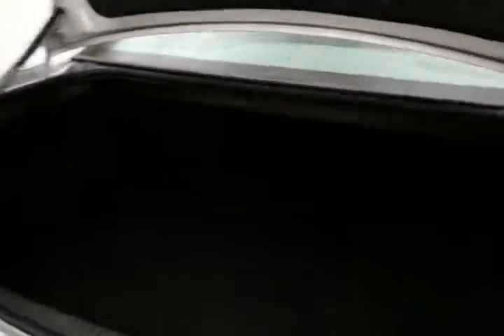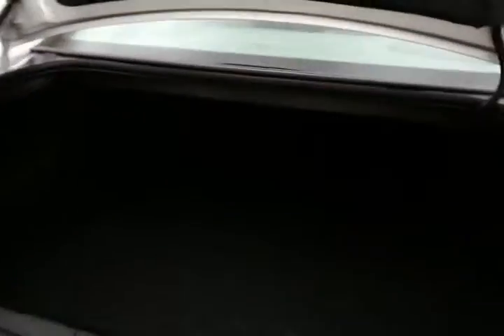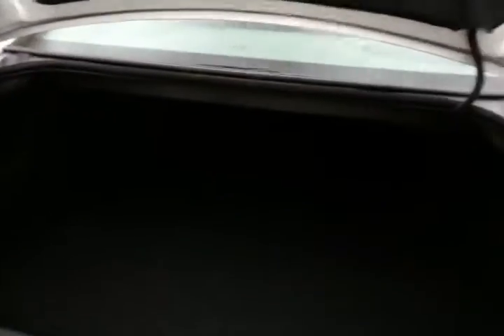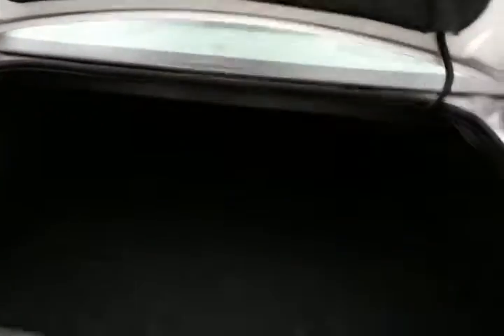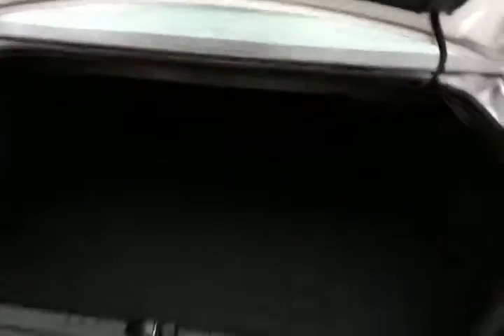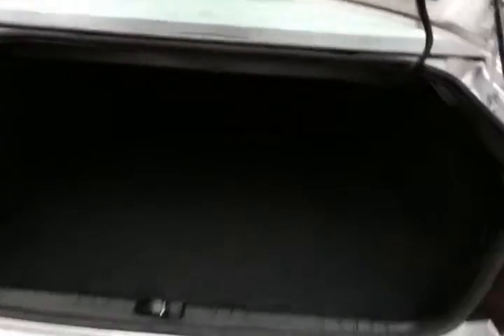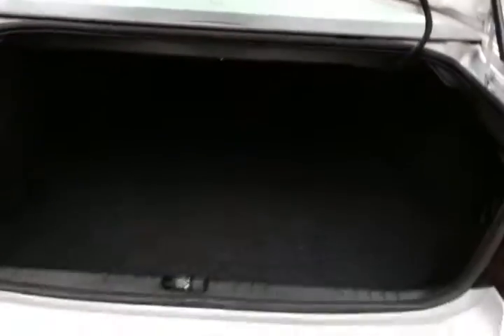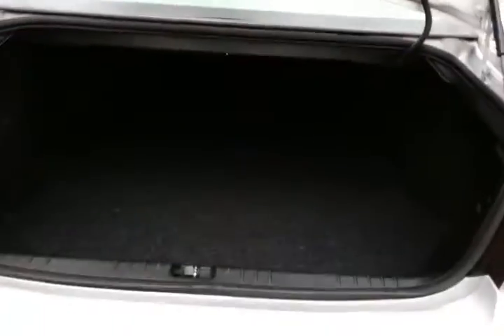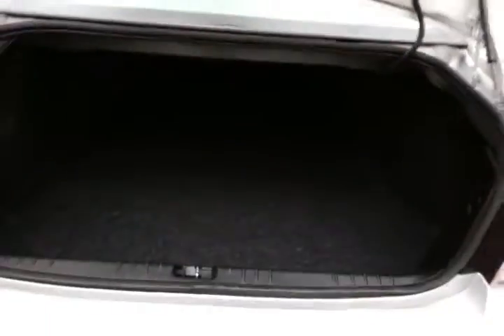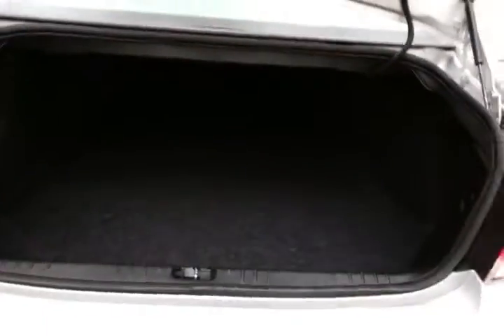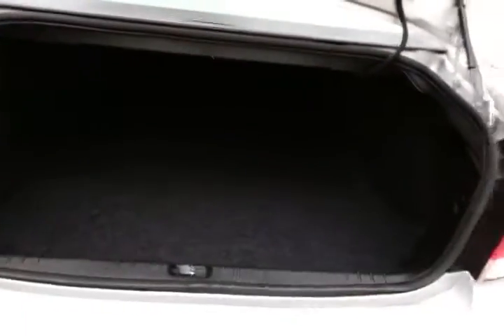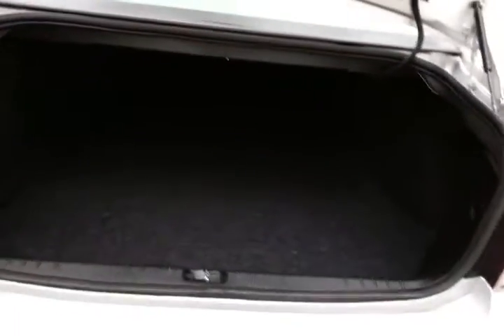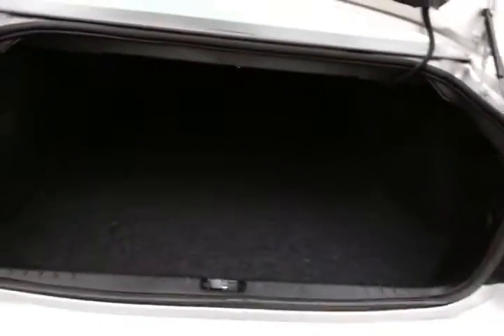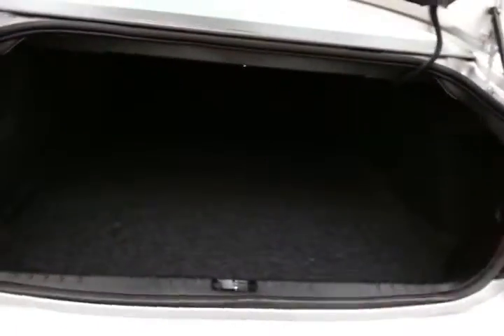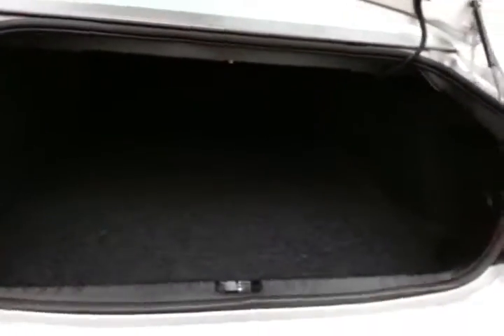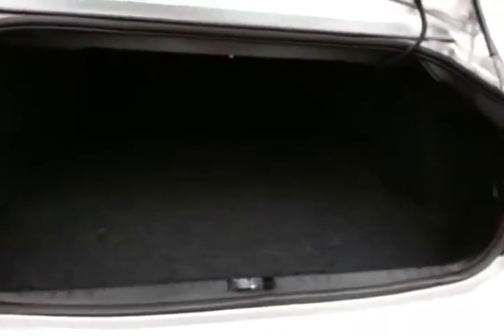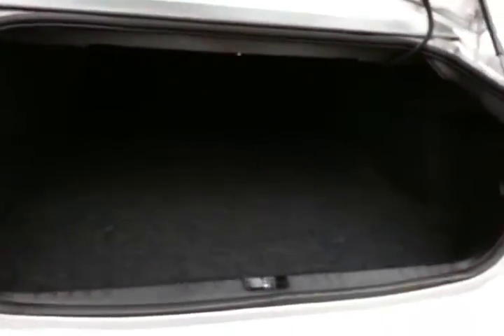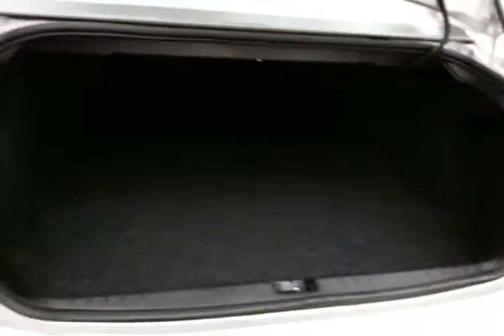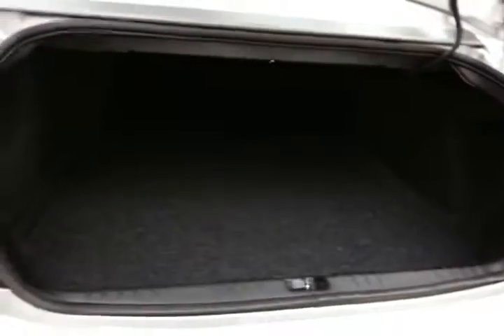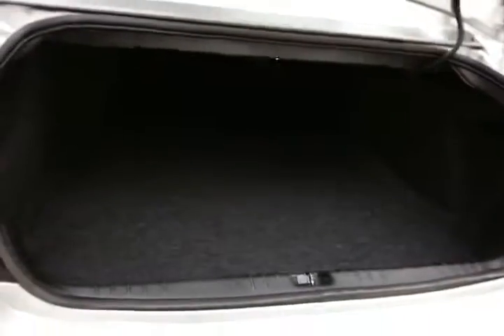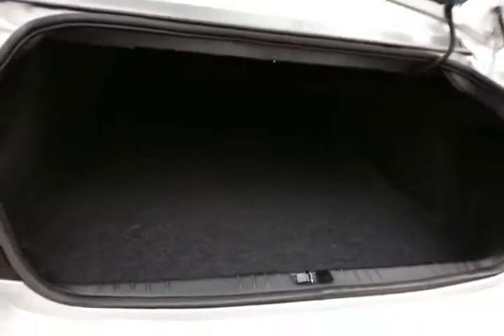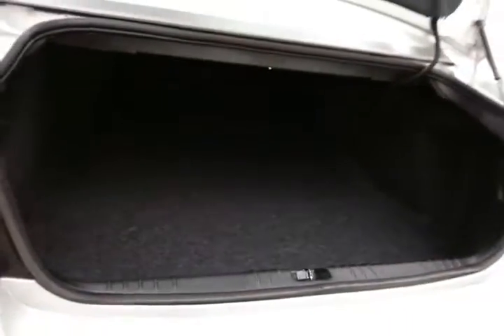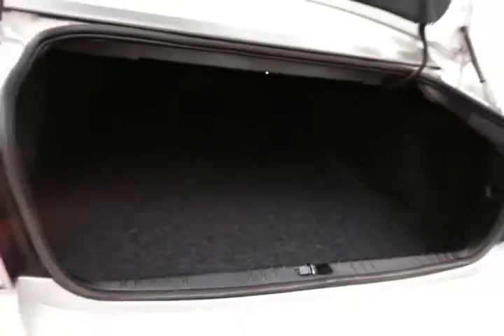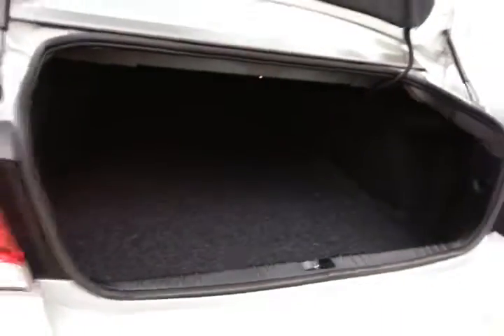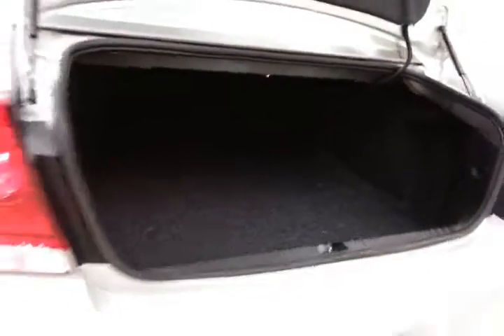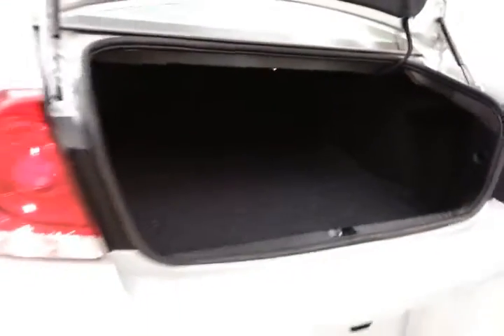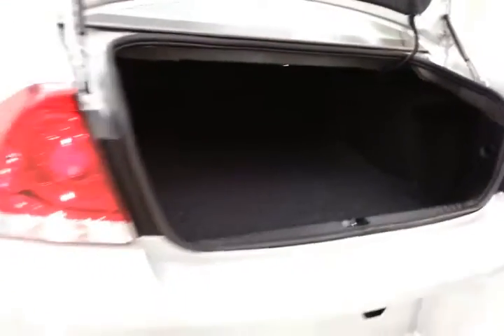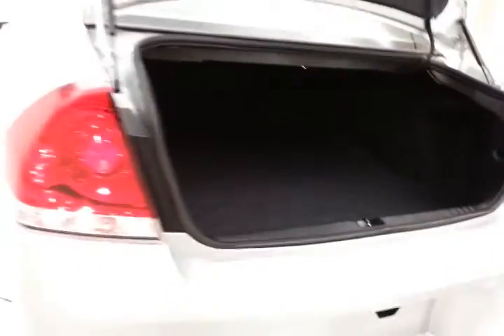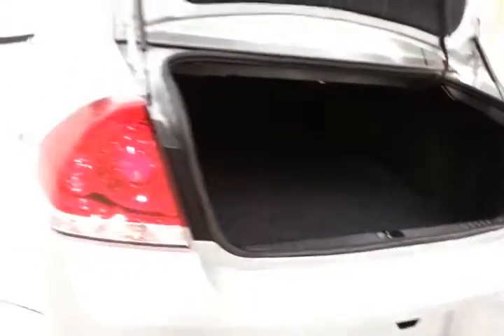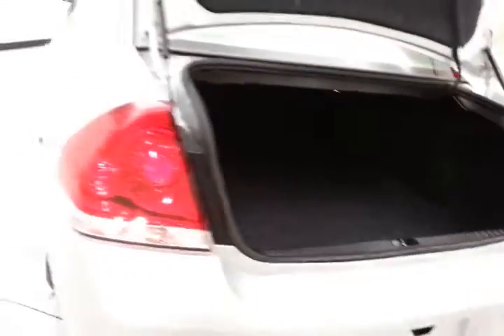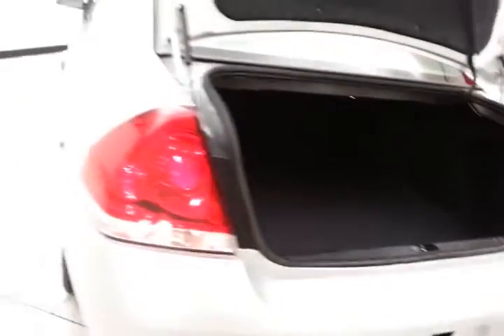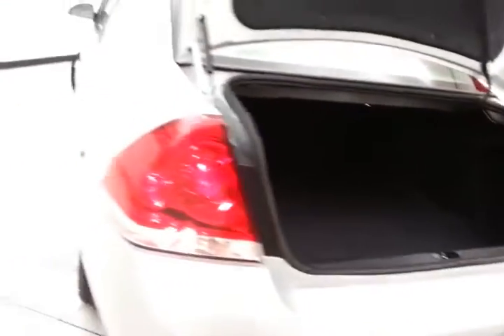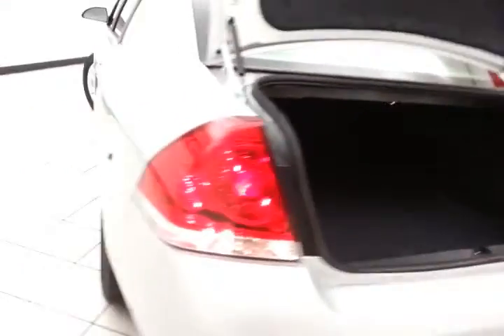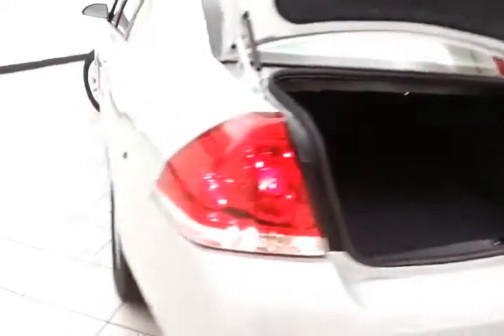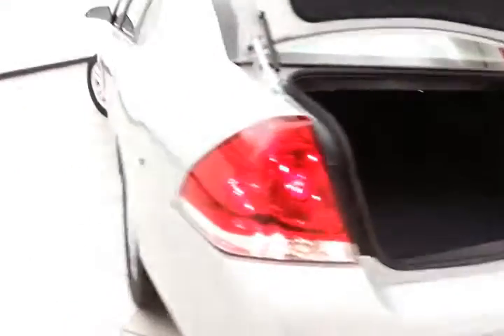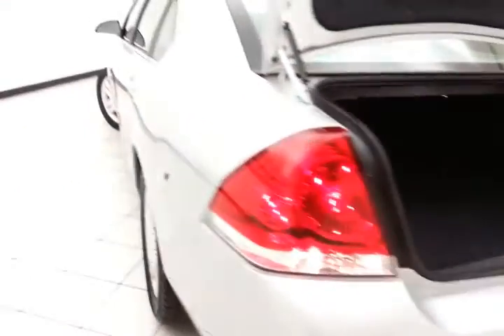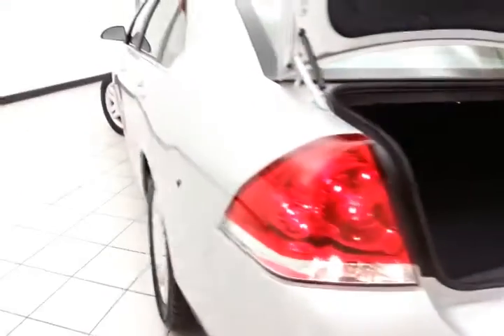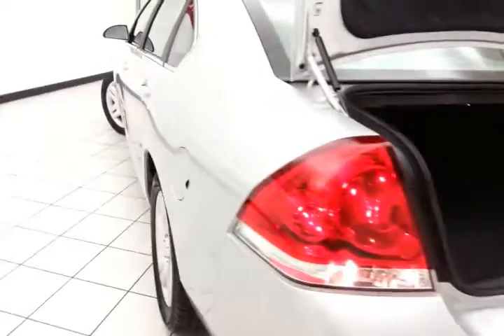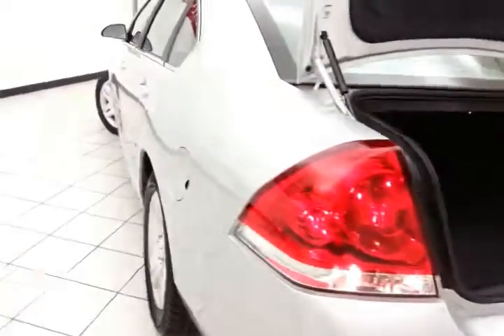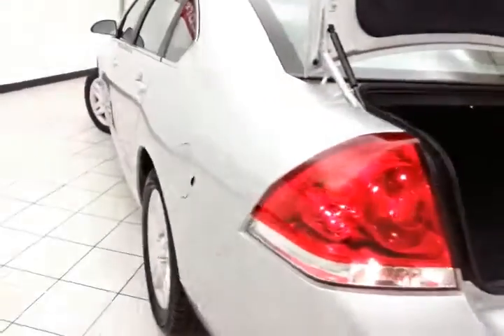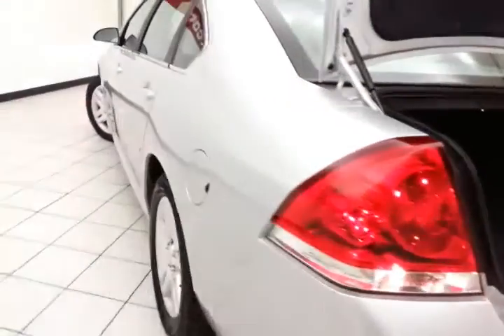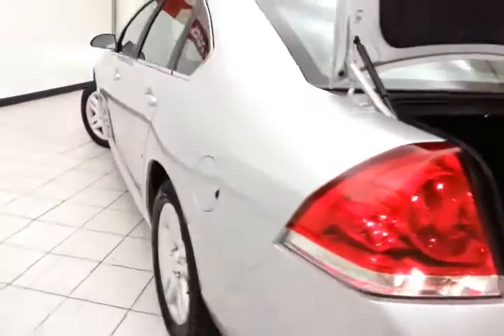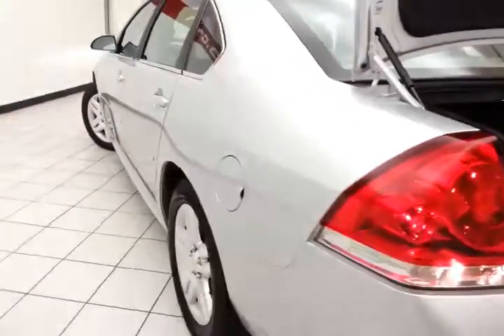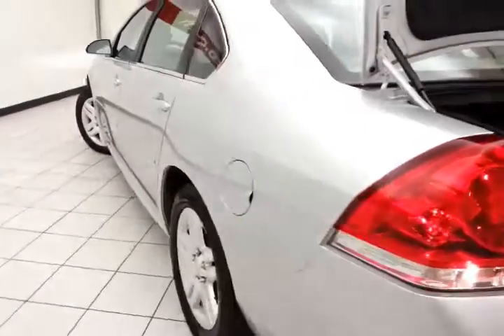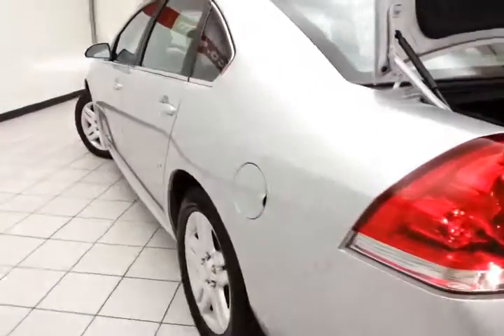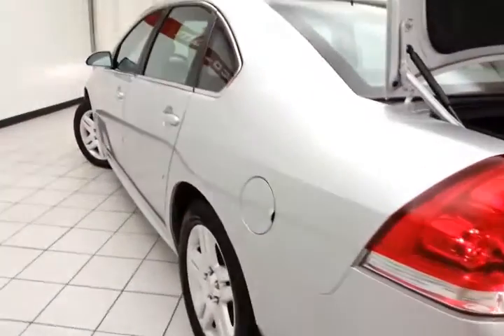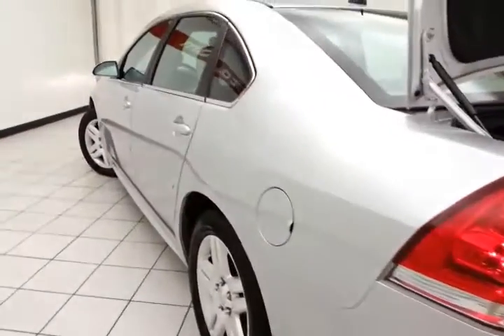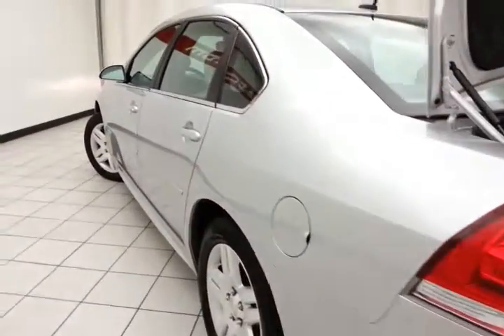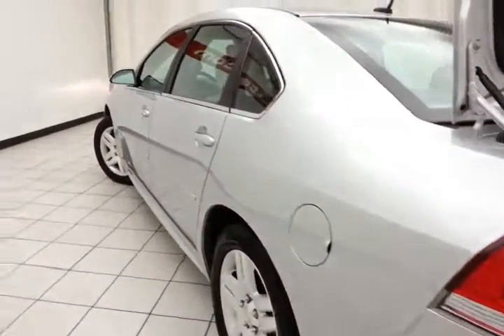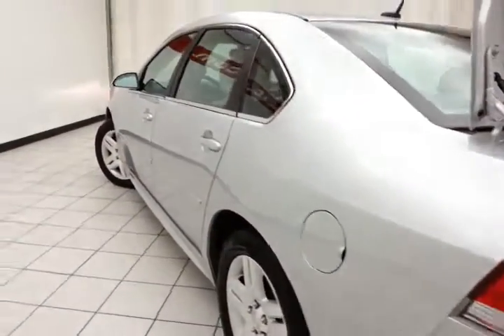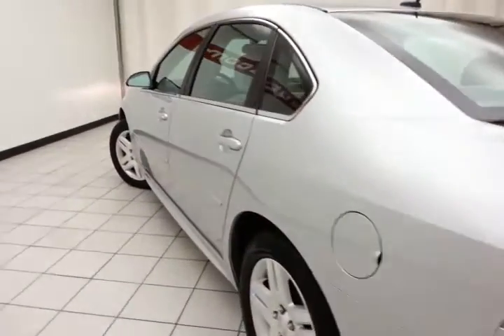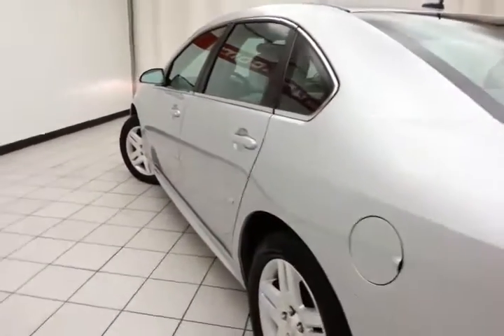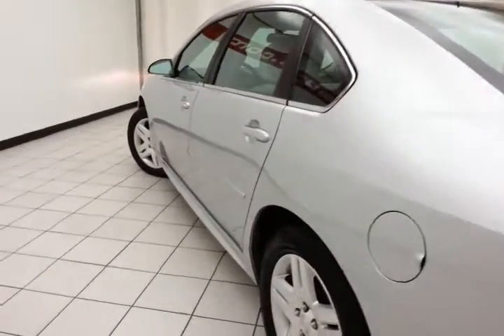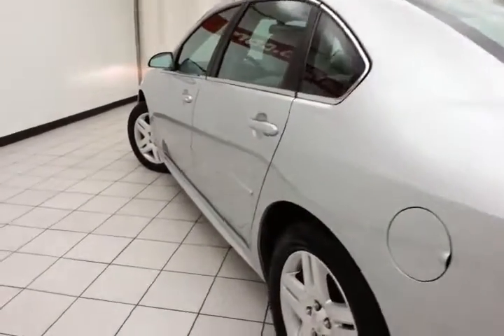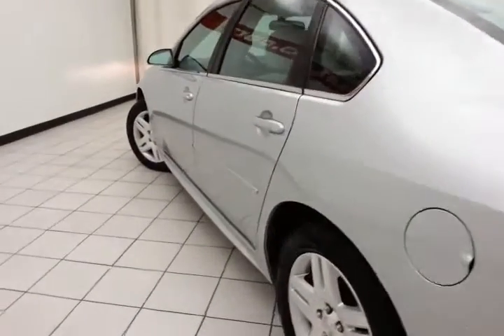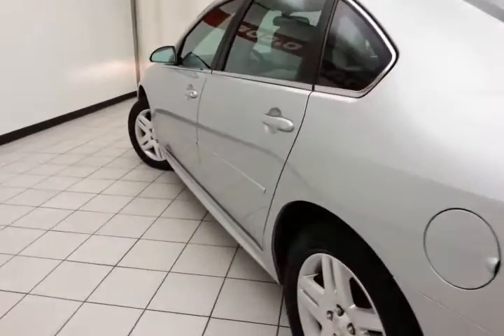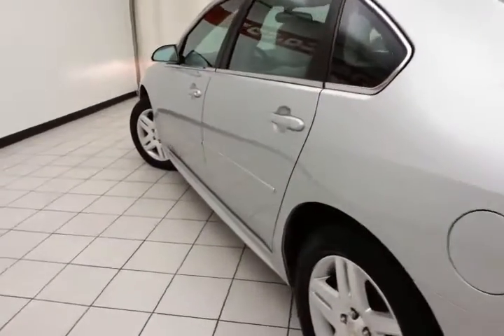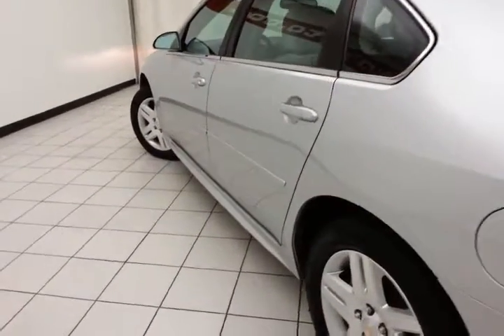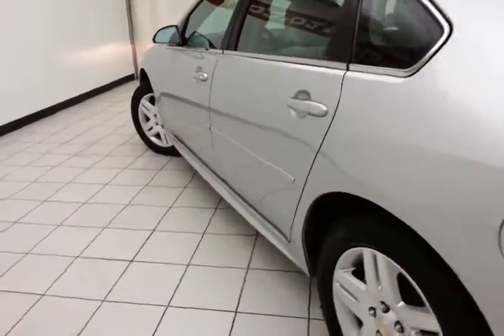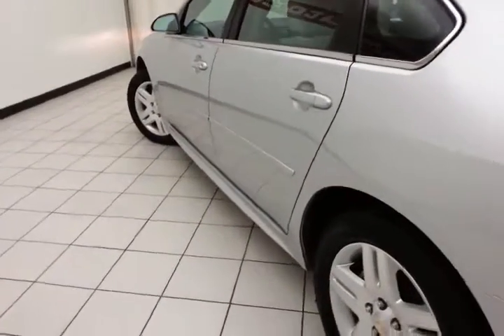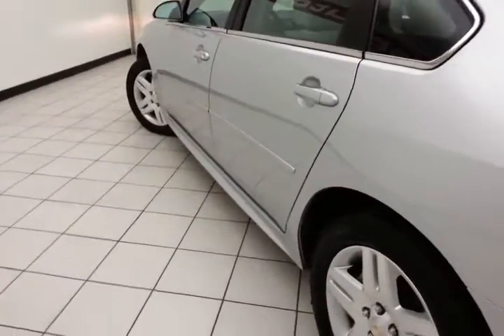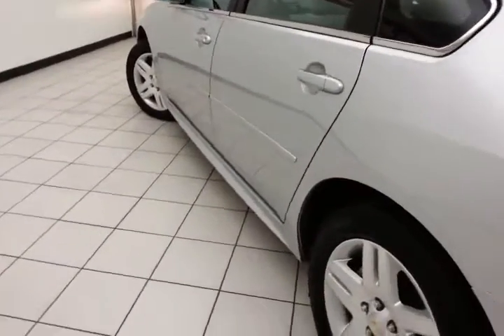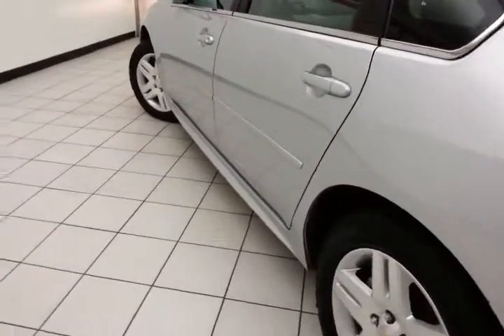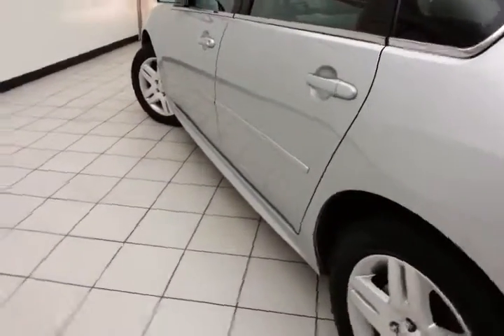Spacious trunk, one of the largest in its class. Very clean as you can see, no dents or dings in the body.